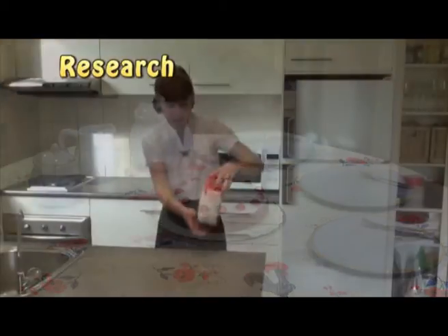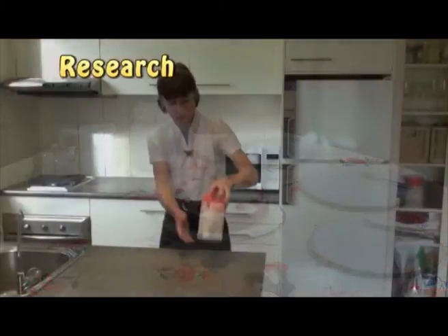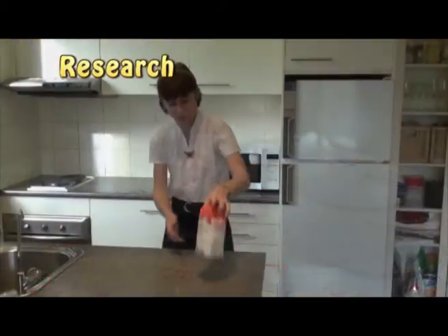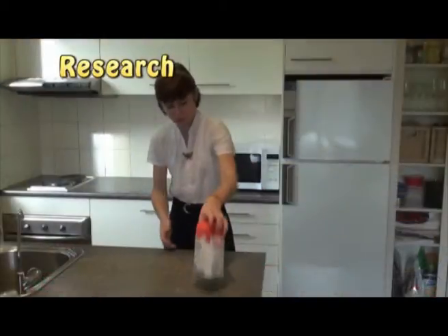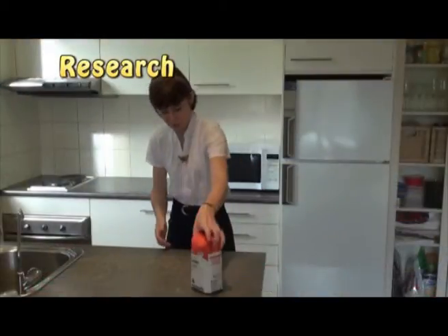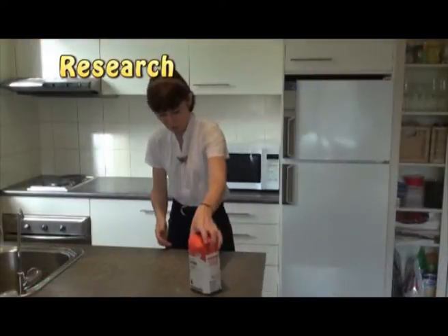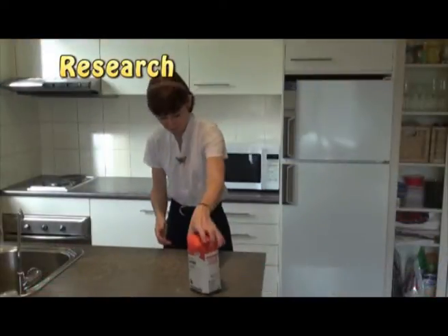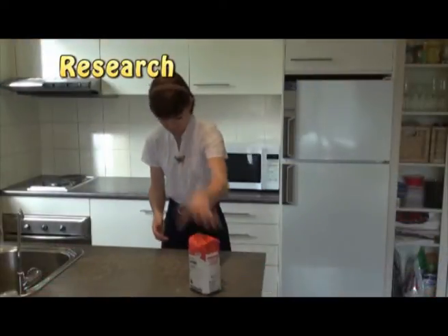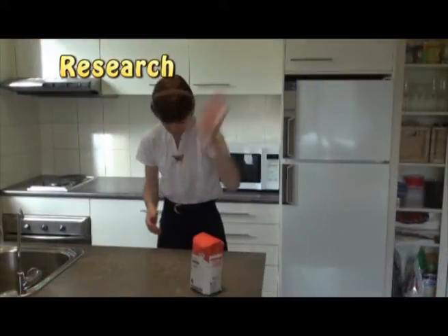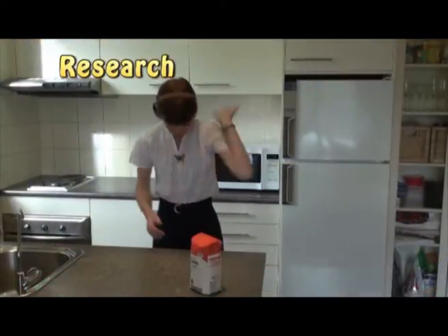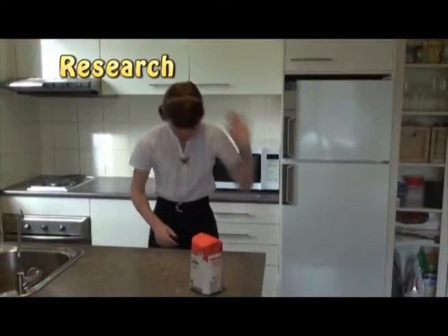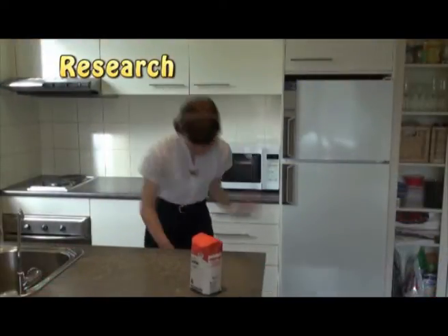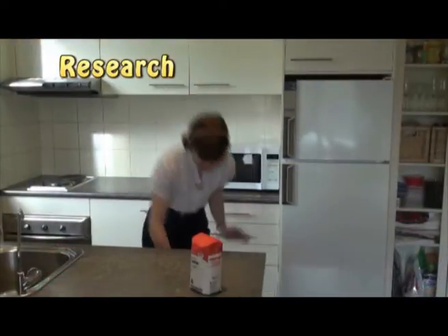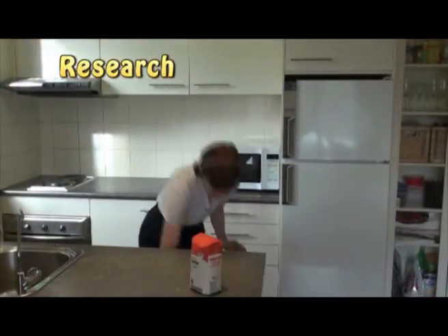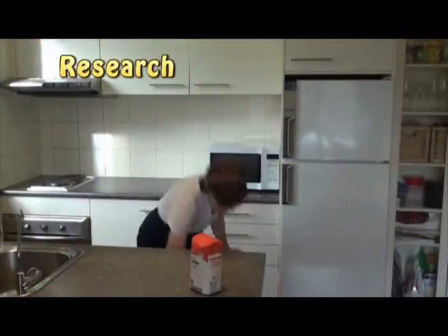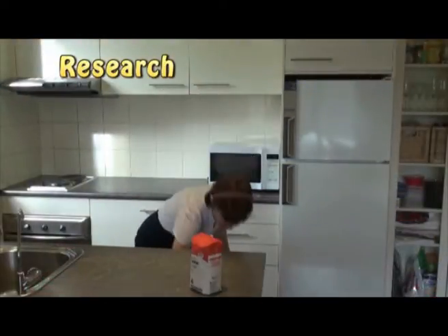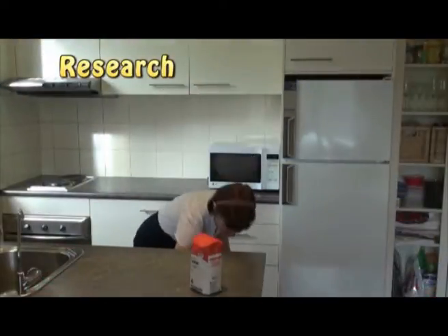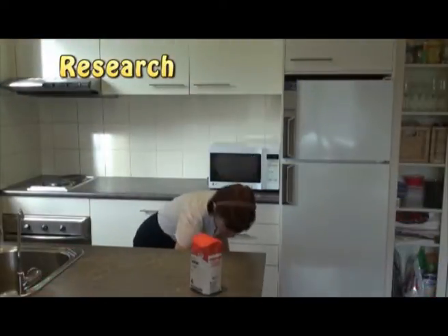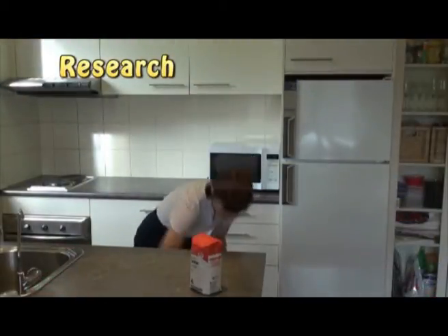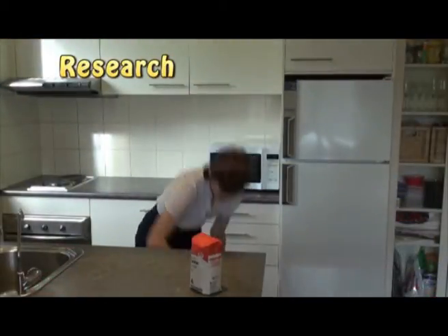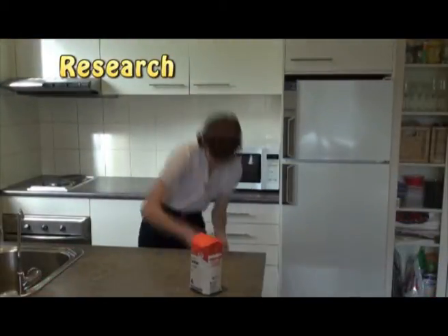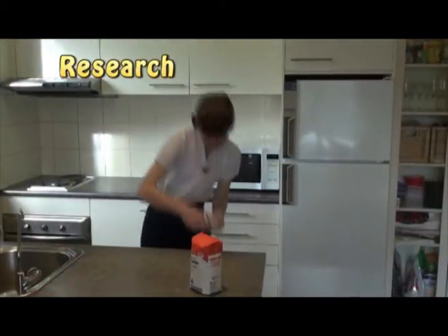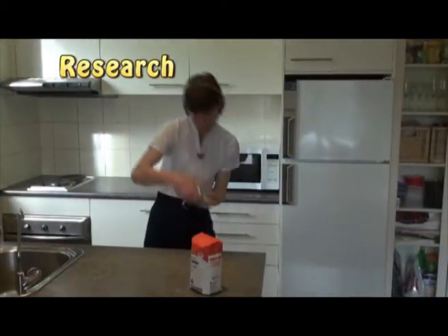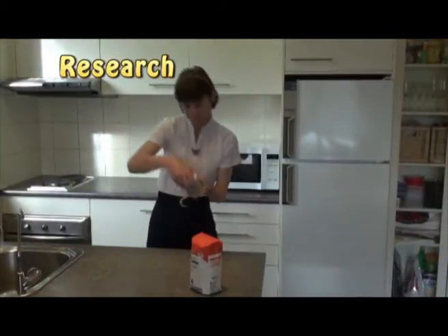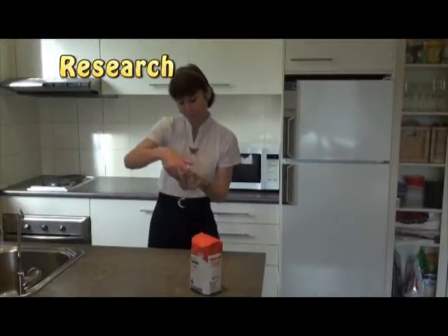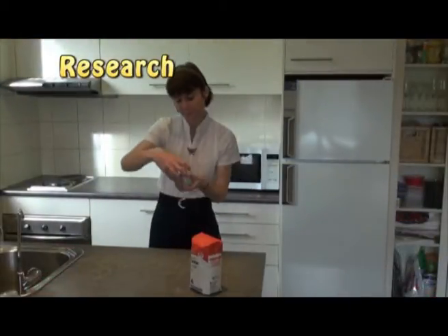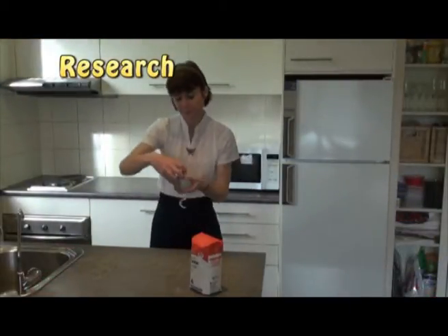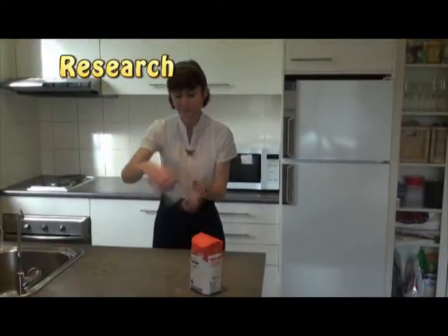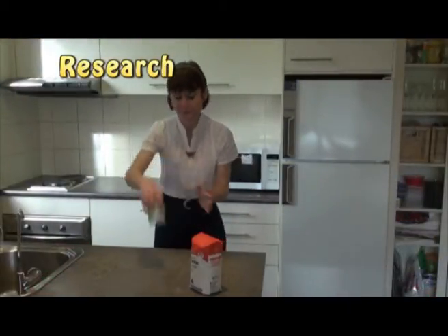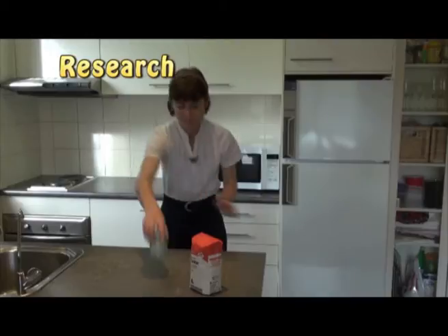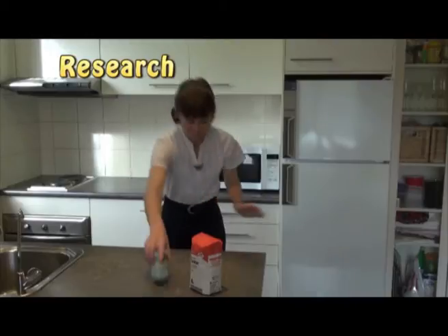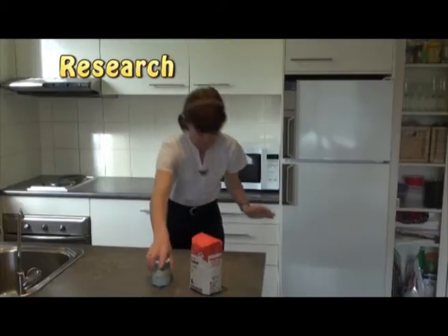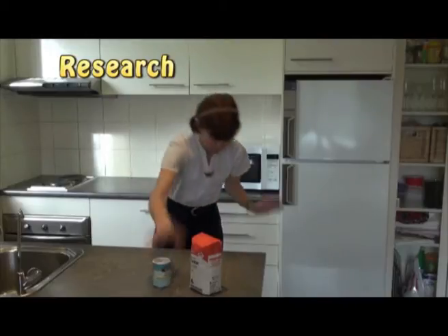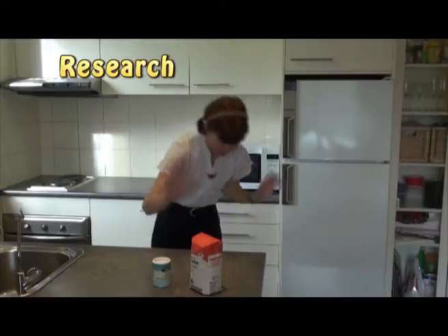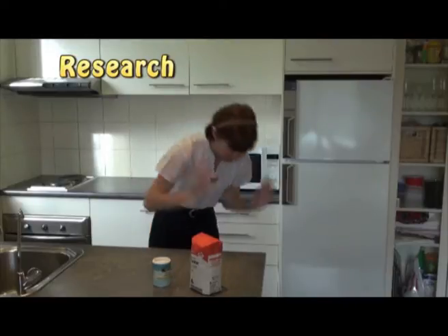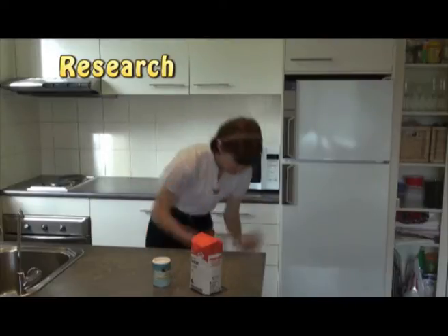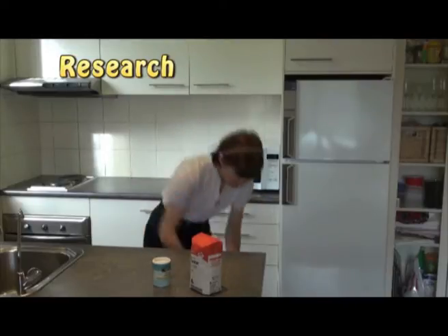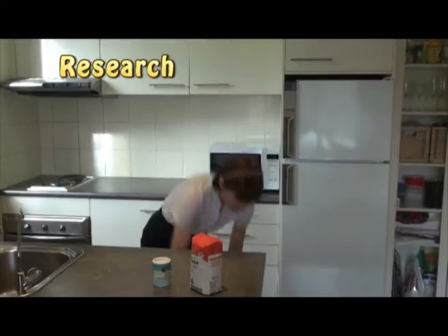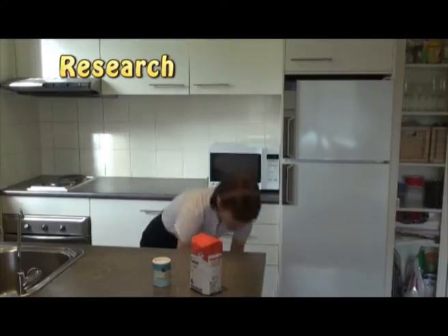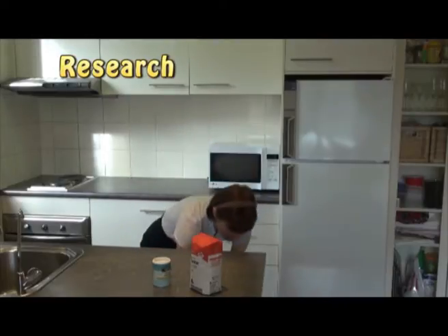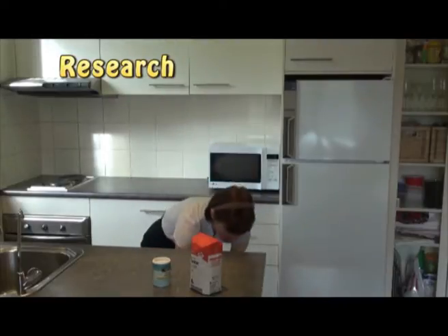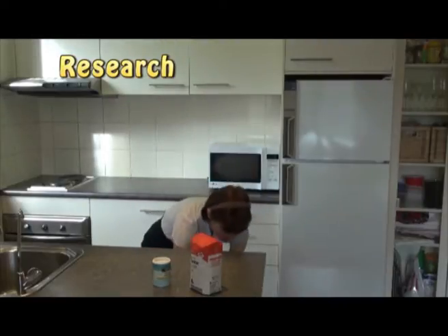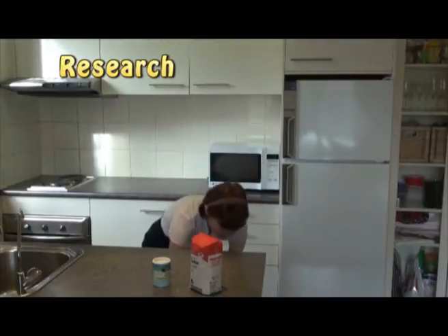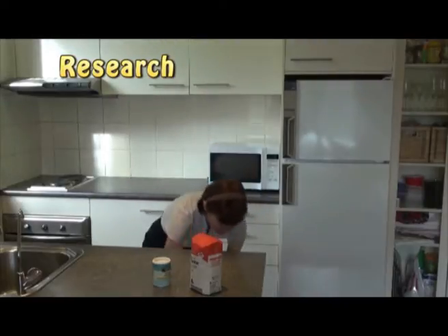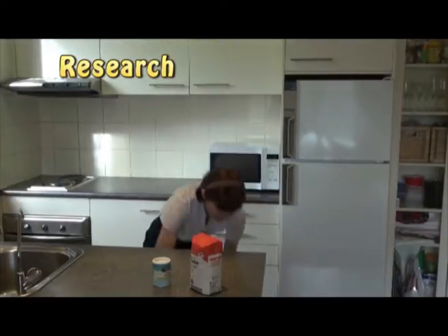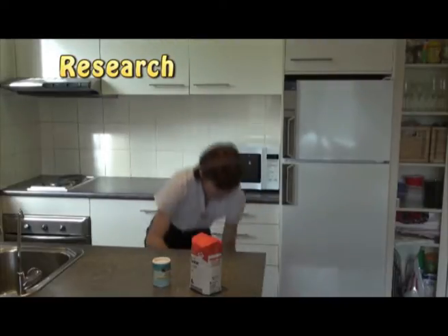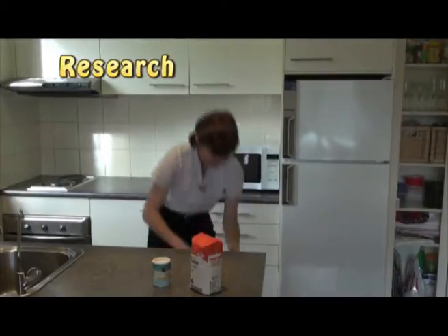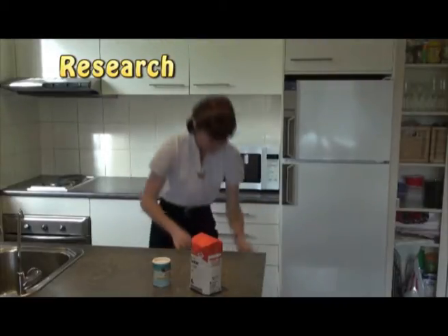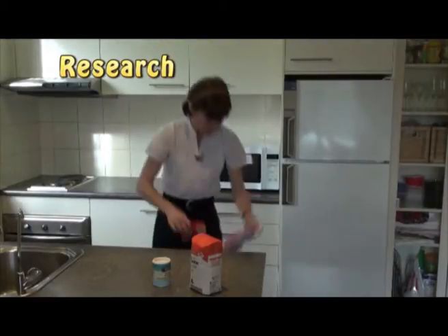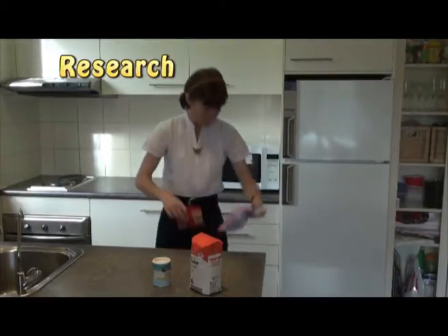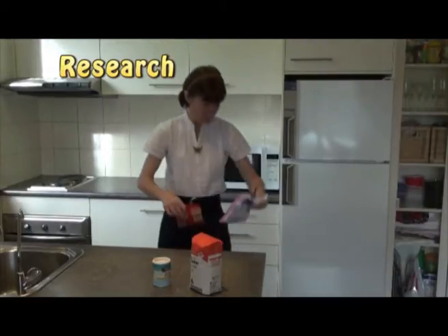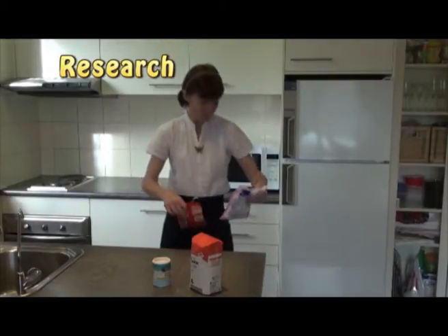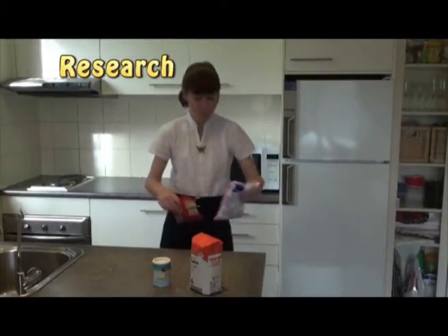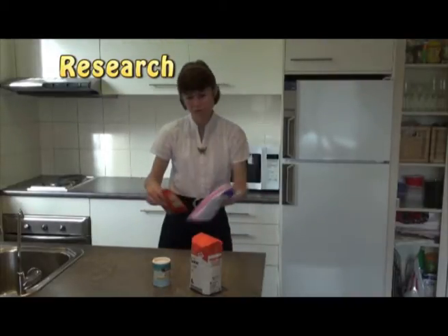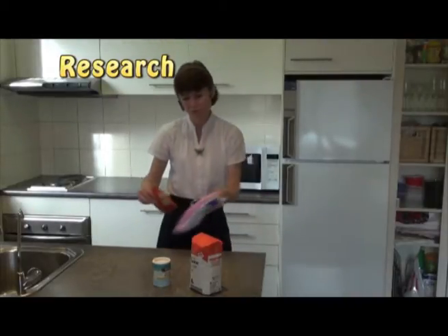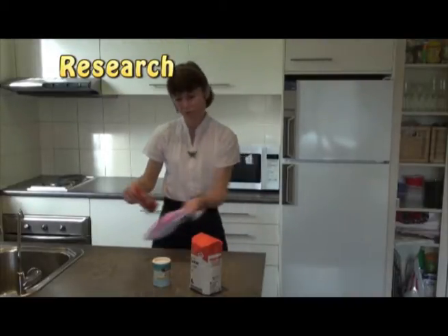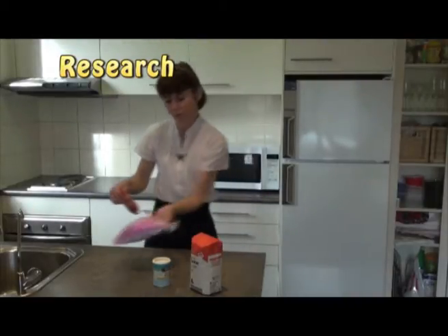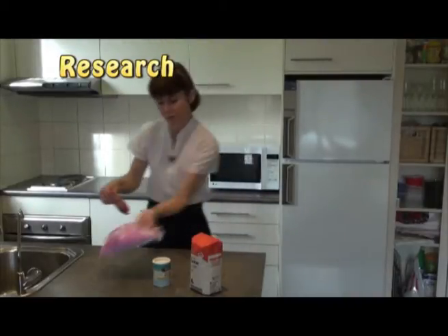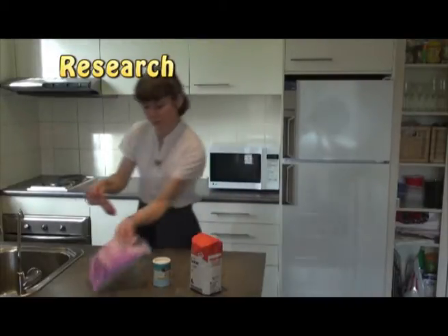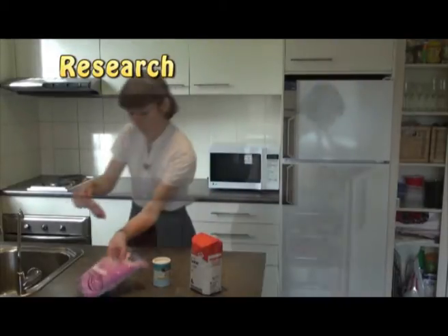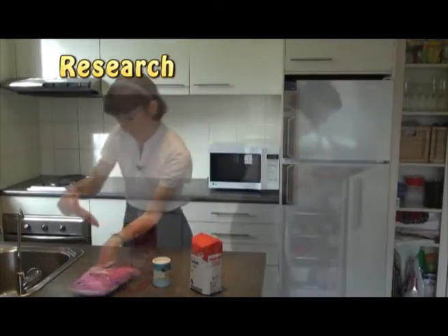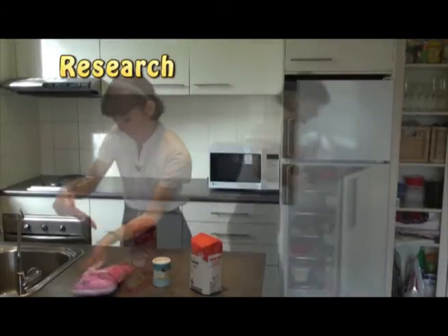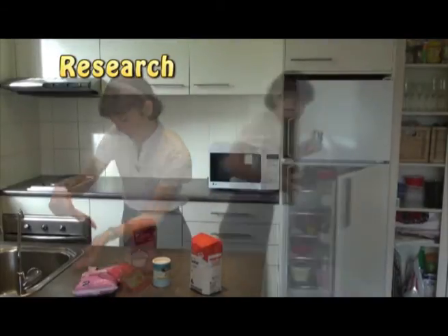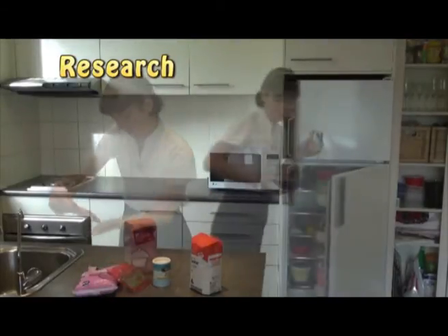After that, look for the right ingredients. This is like doing research. You may have to look in several places.